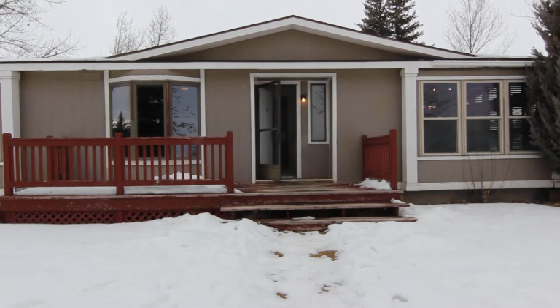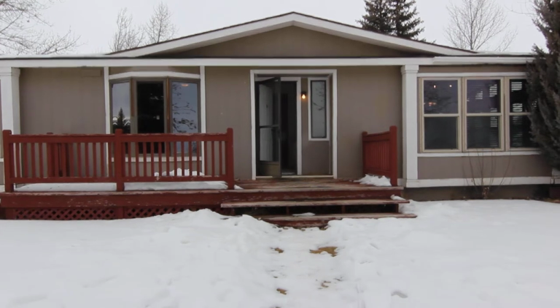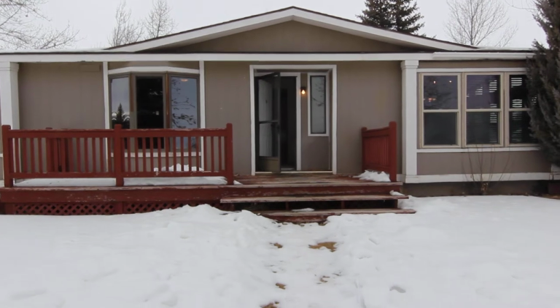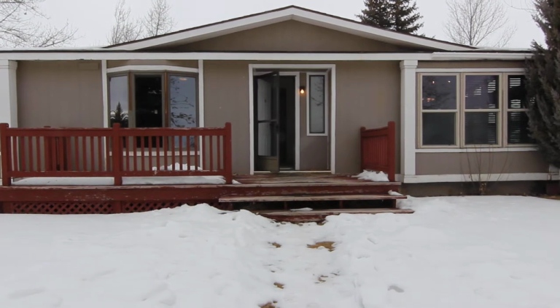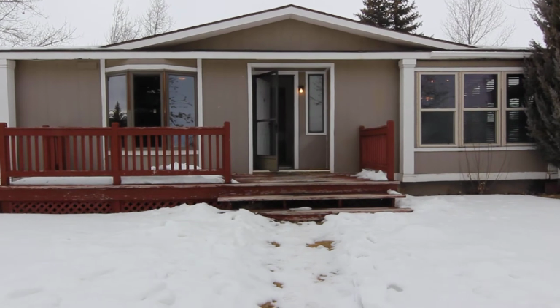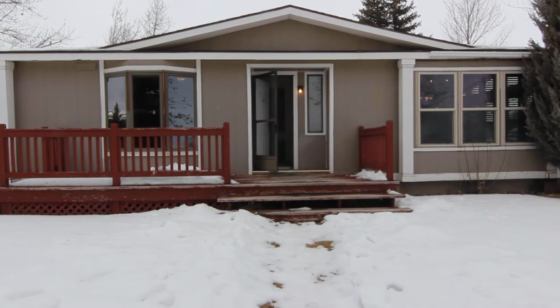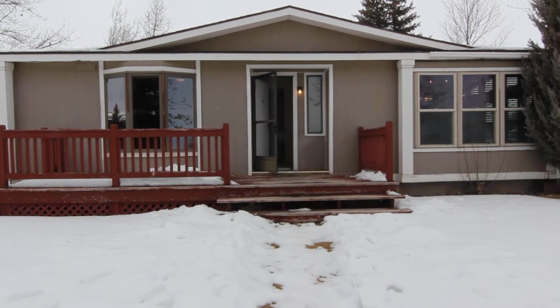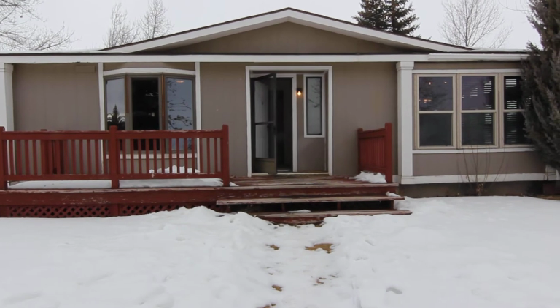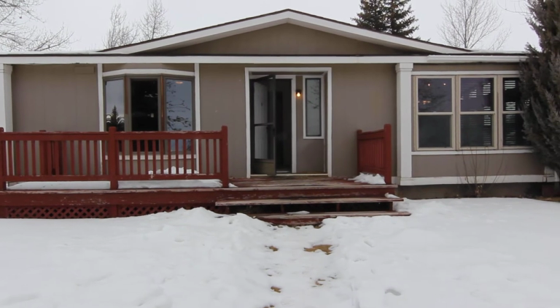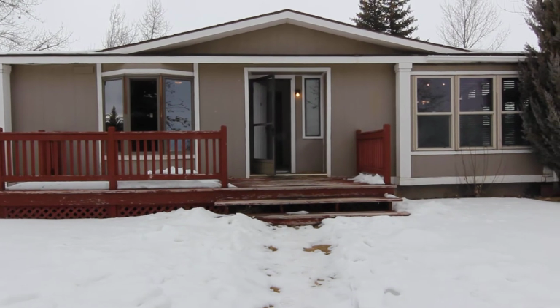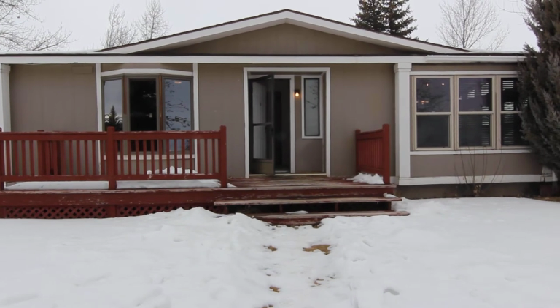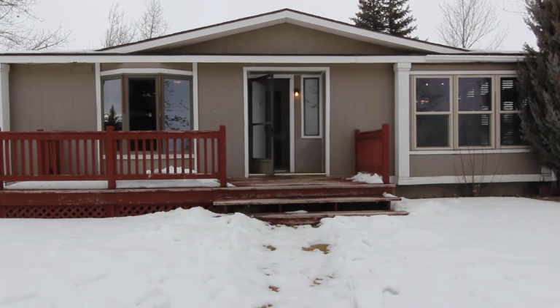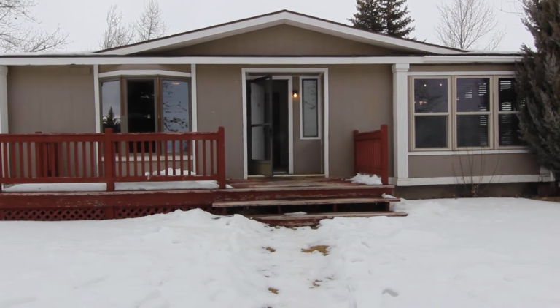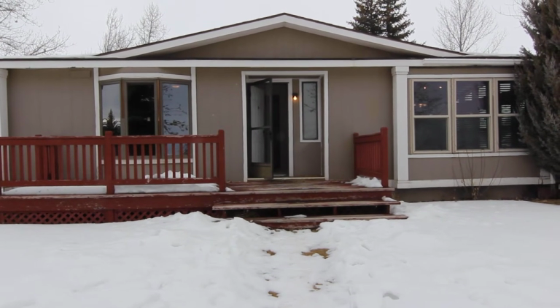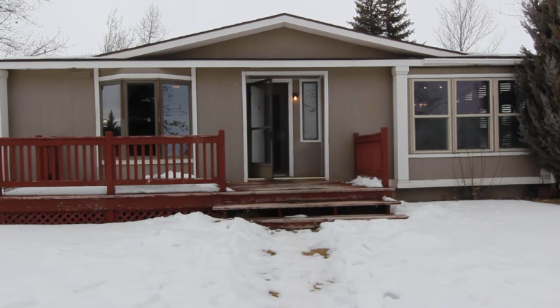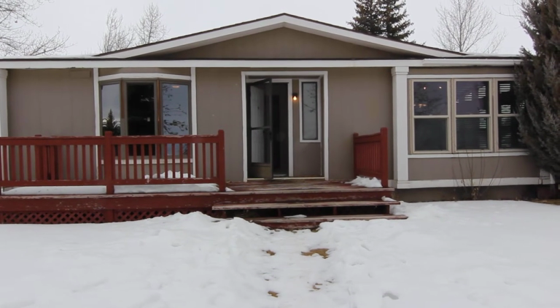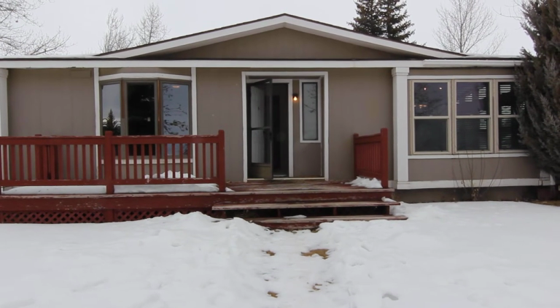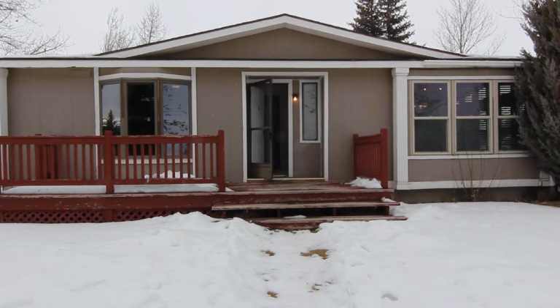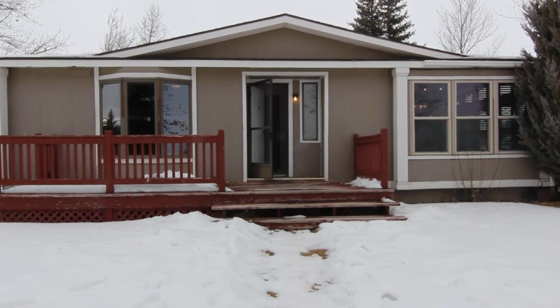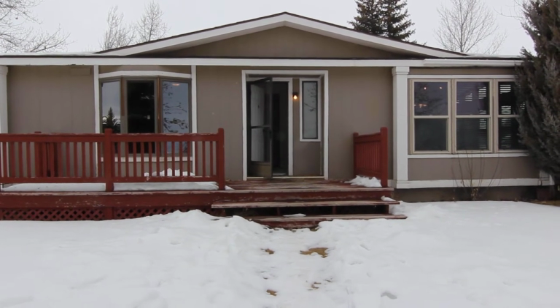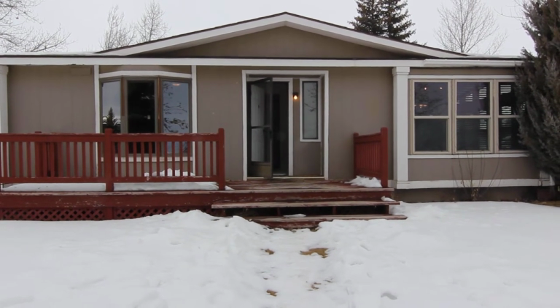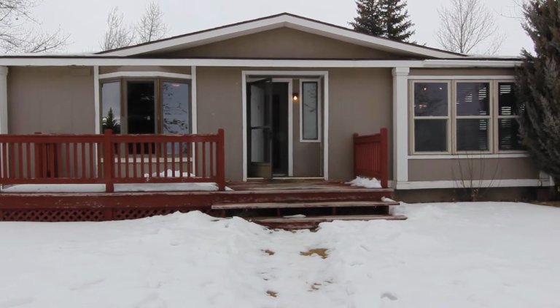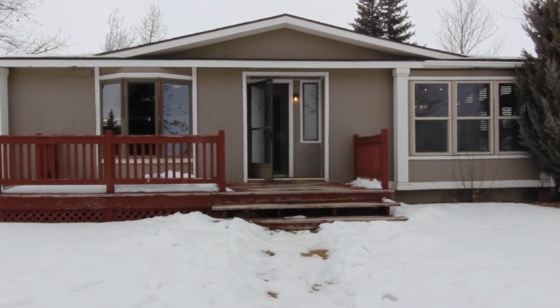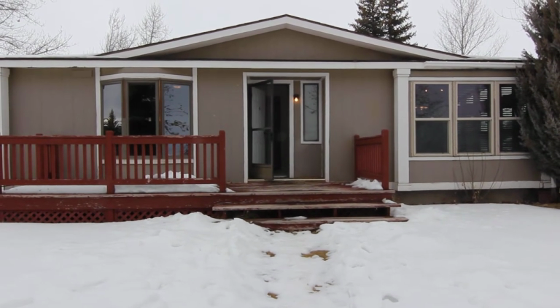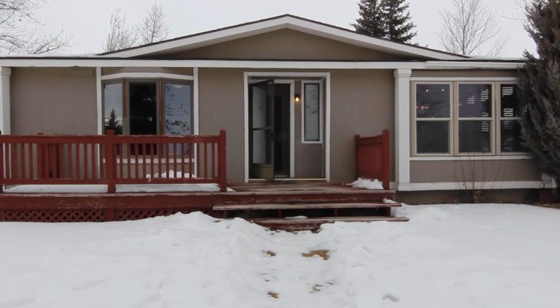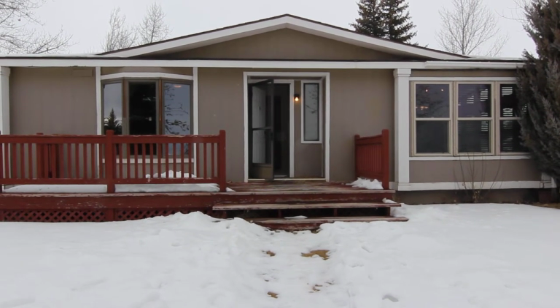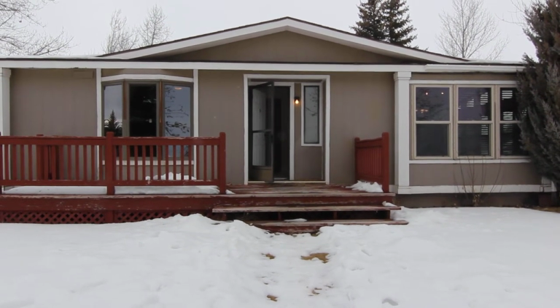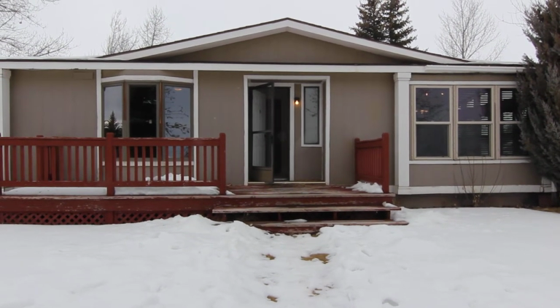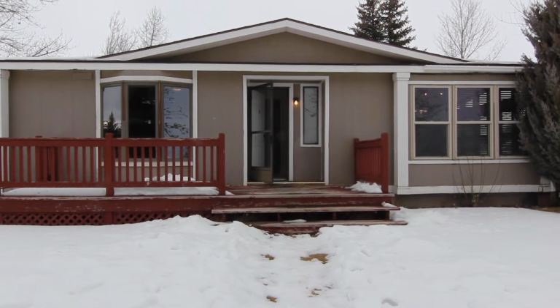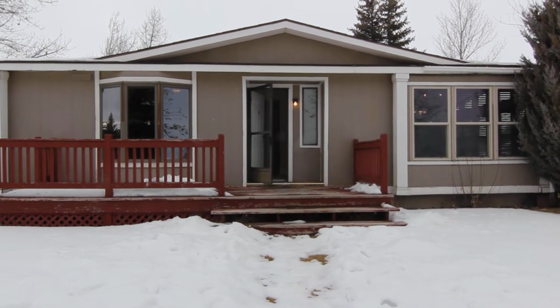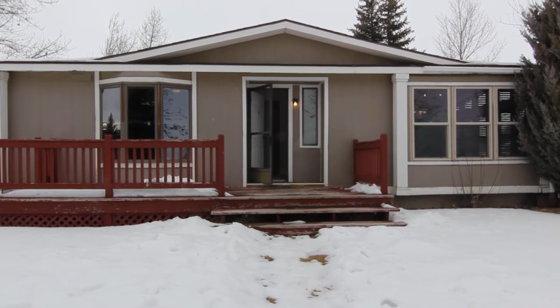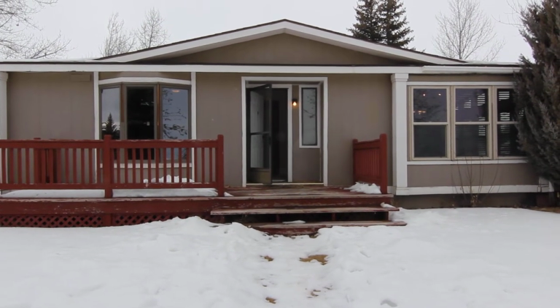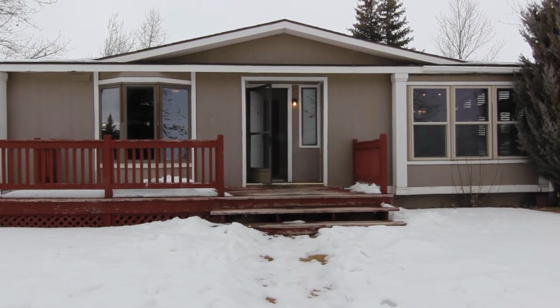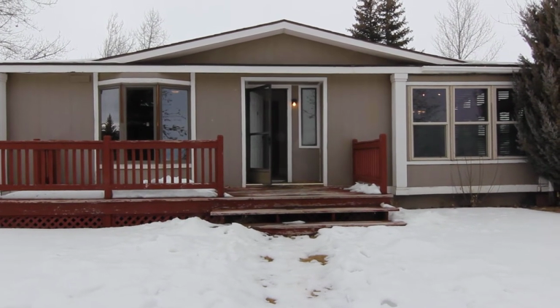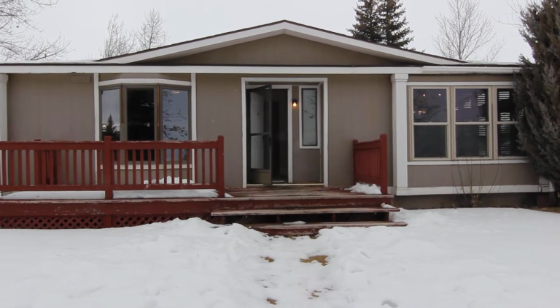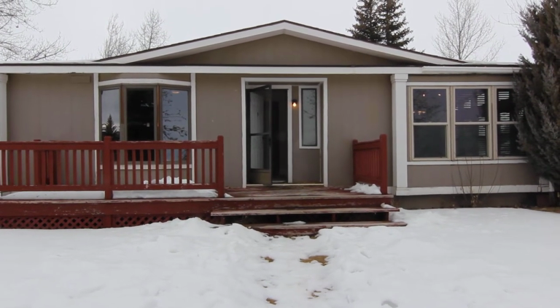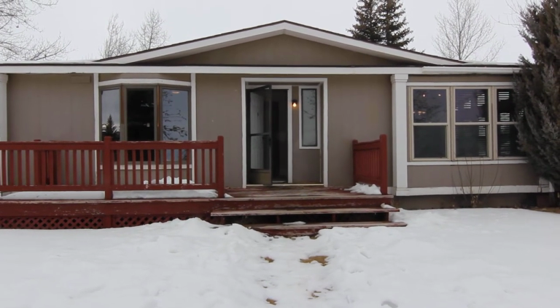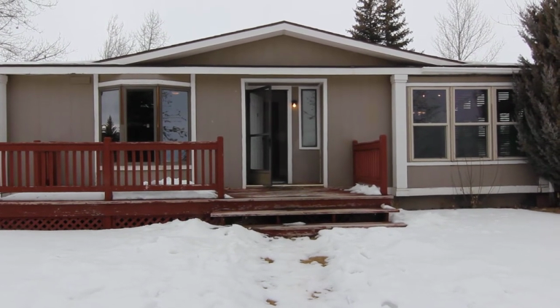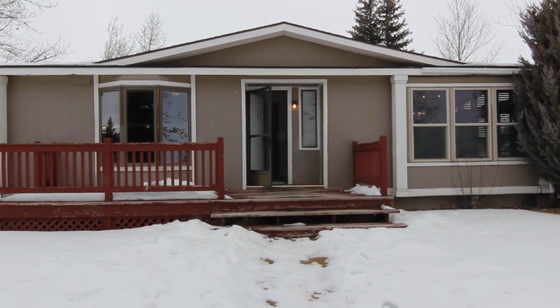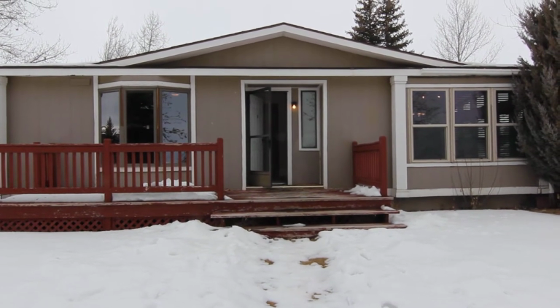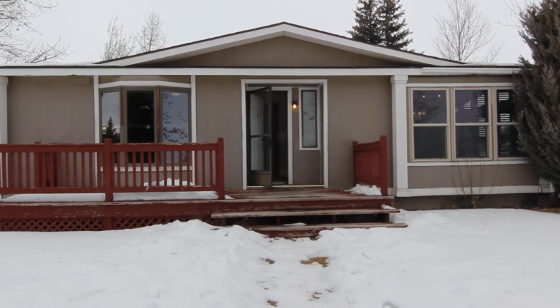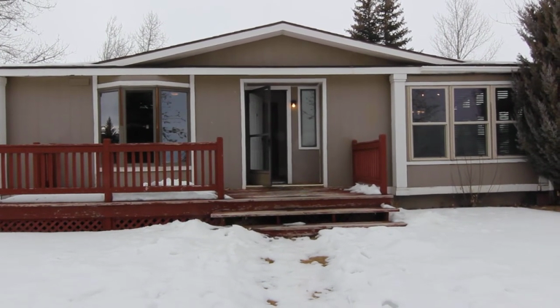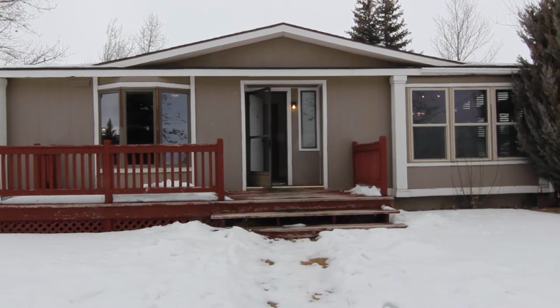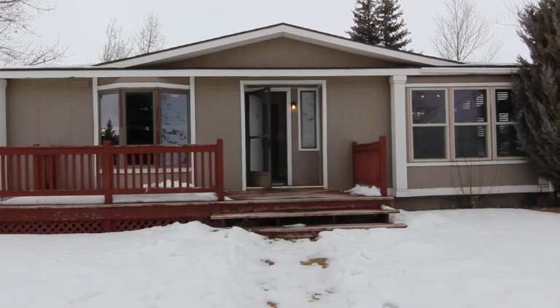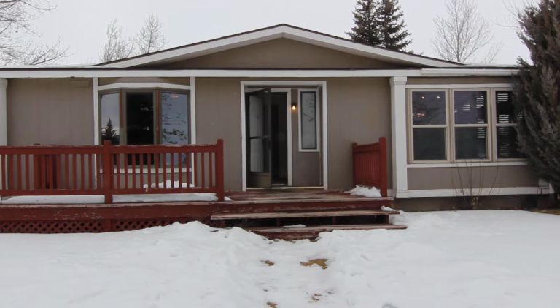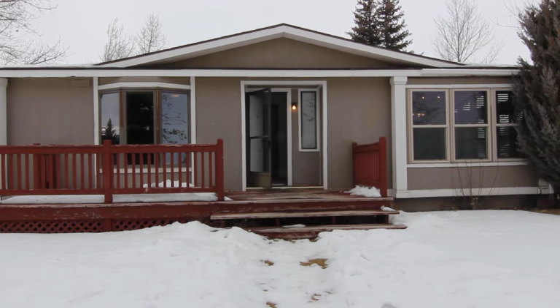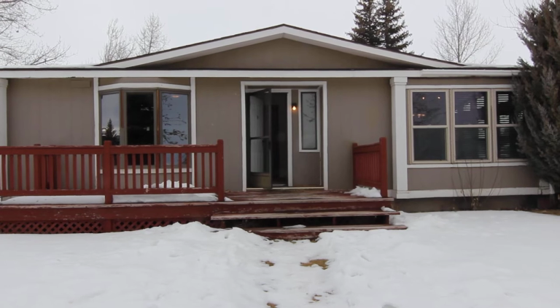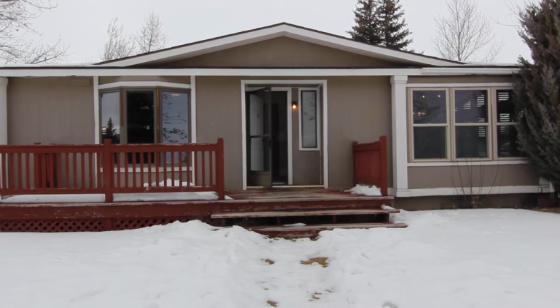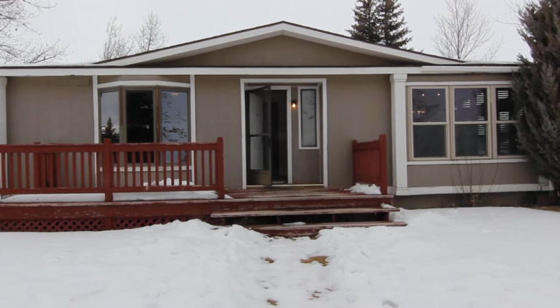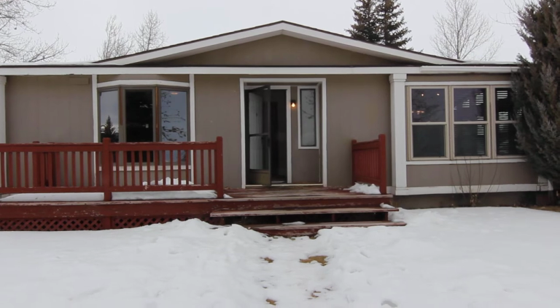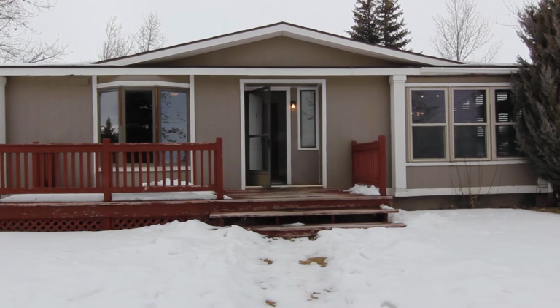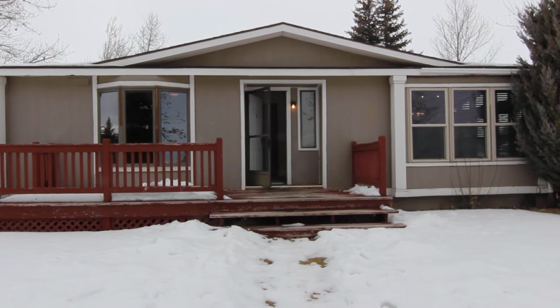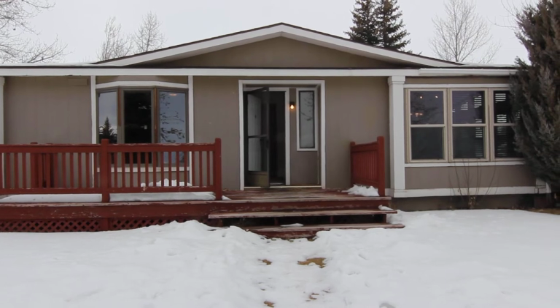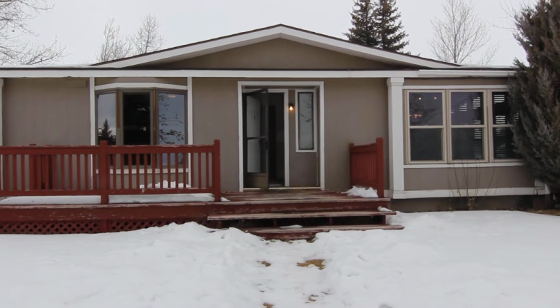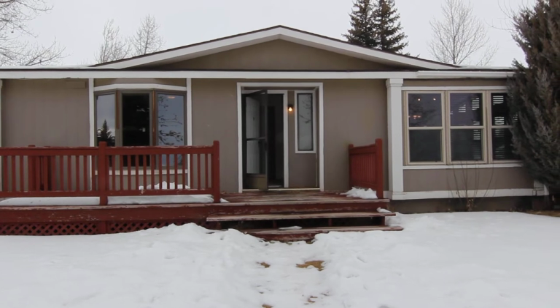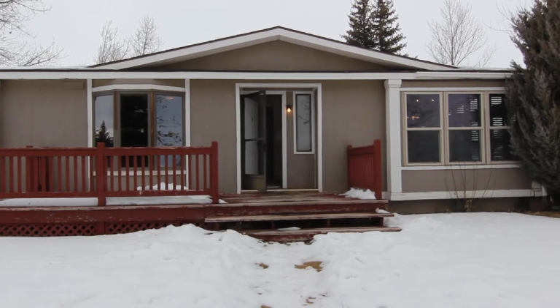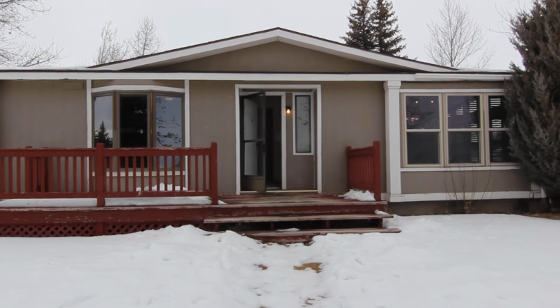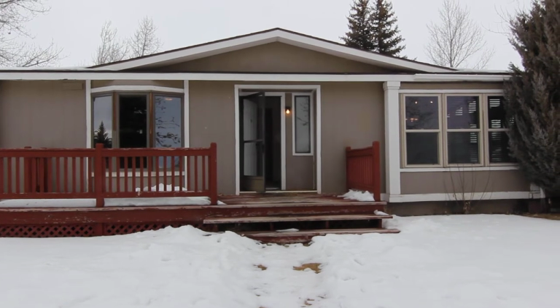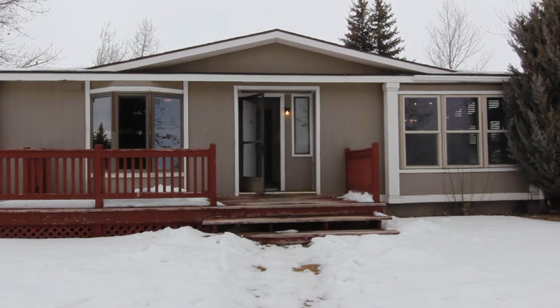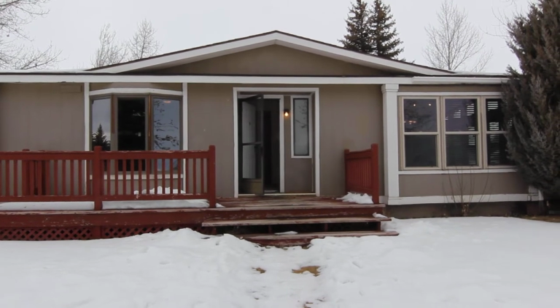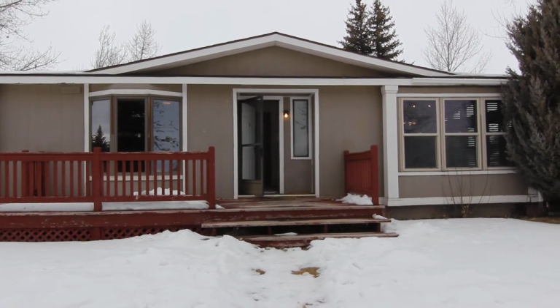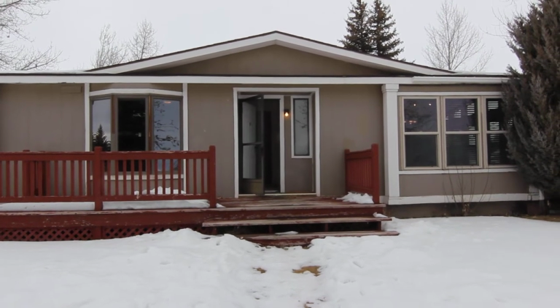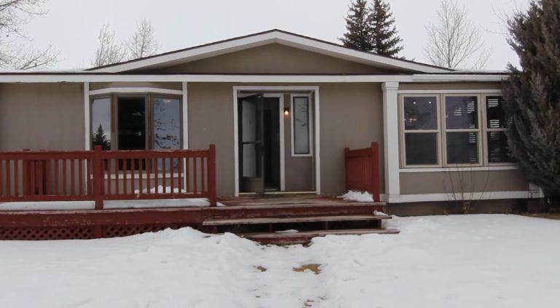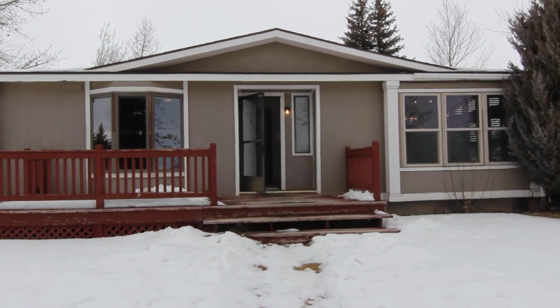Welcome to Jacob Grant Property Management. Today we are taking a virtual tour of 3536 North 17th West.